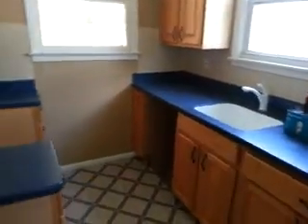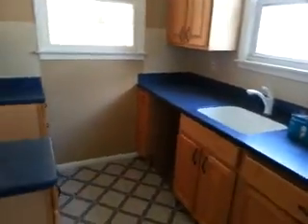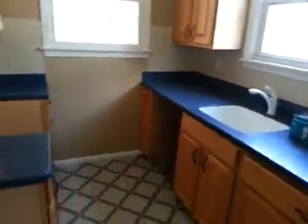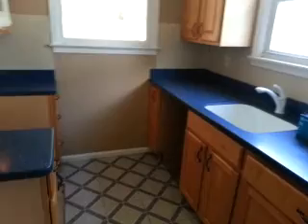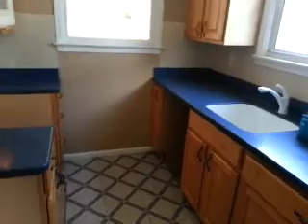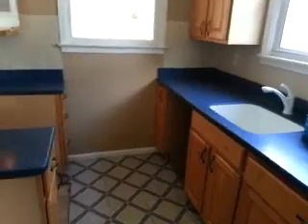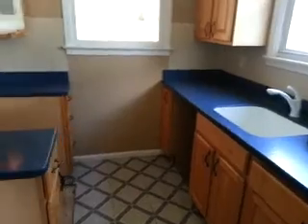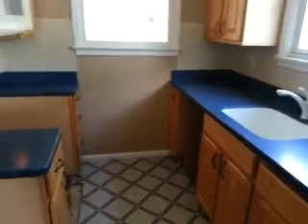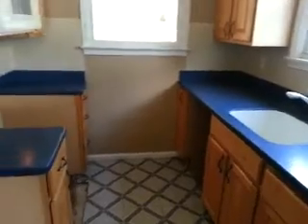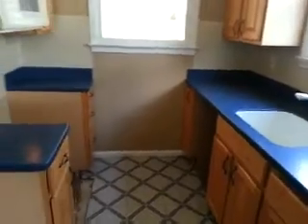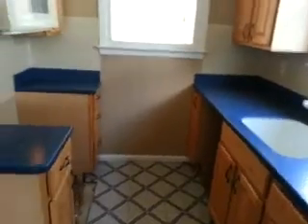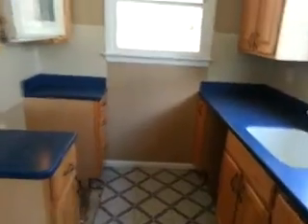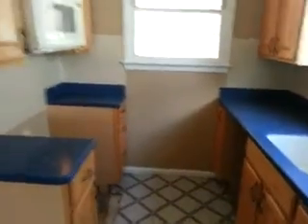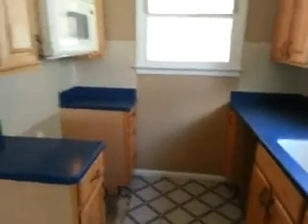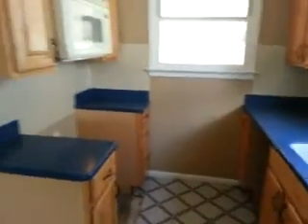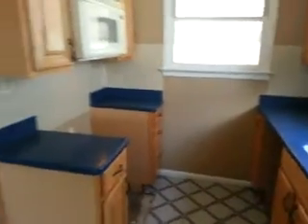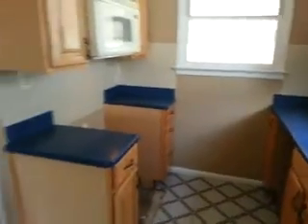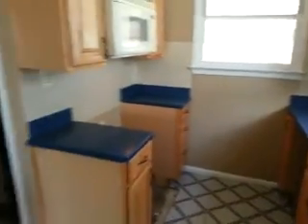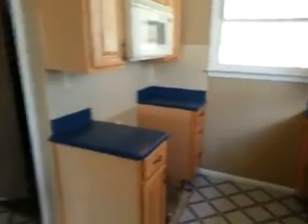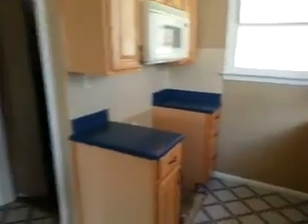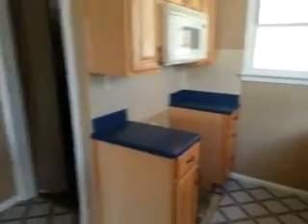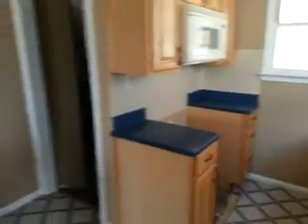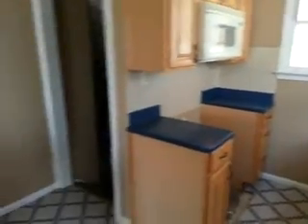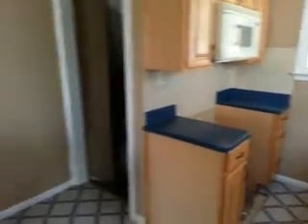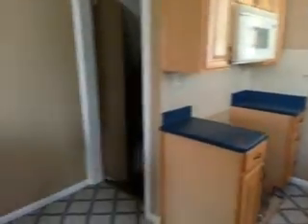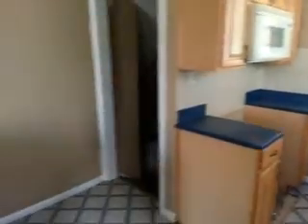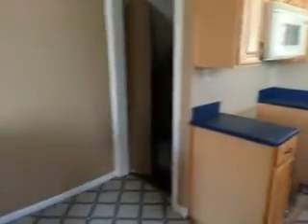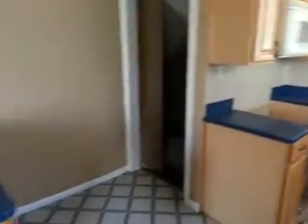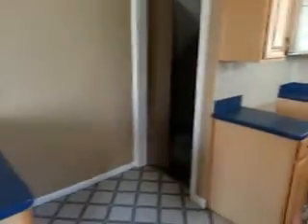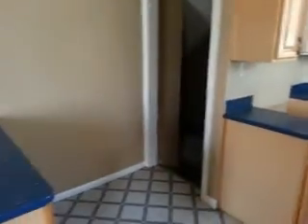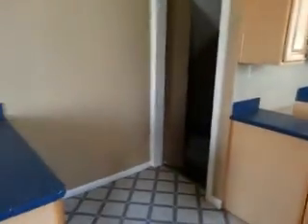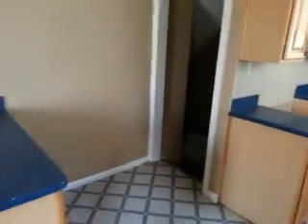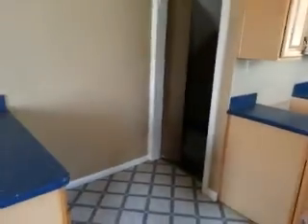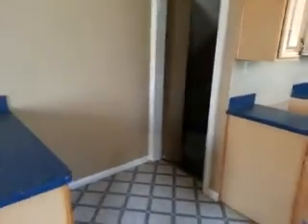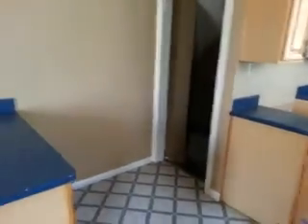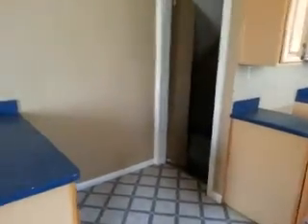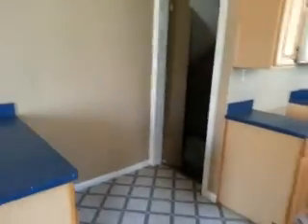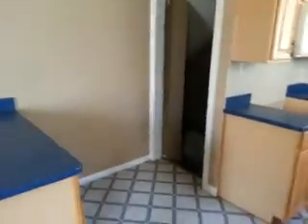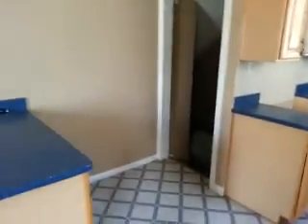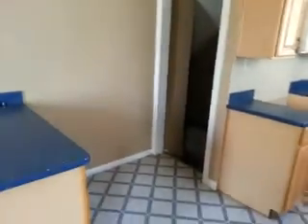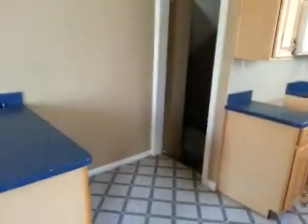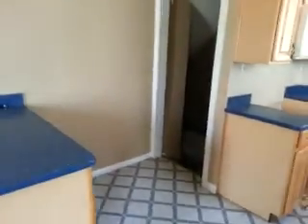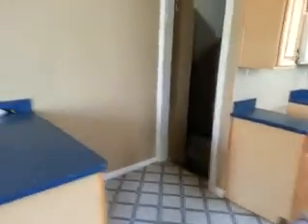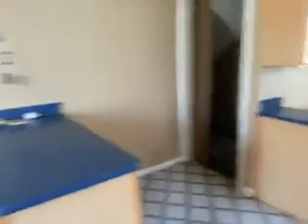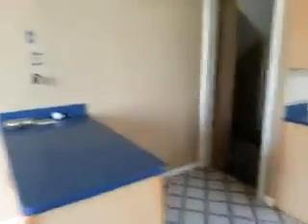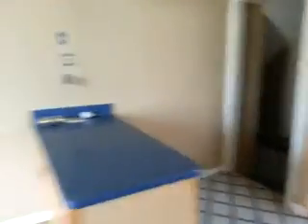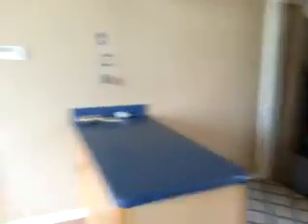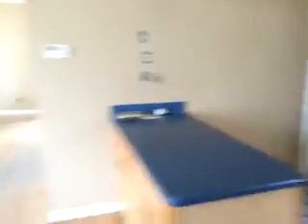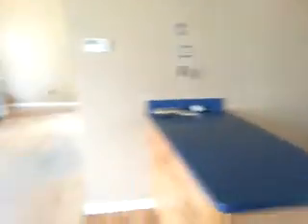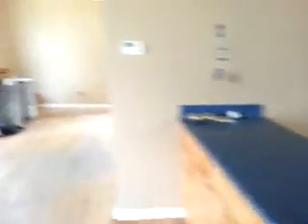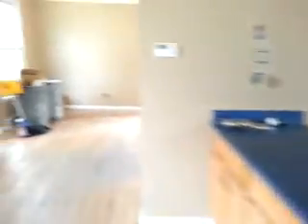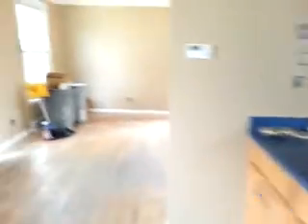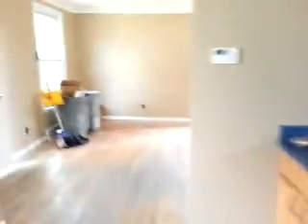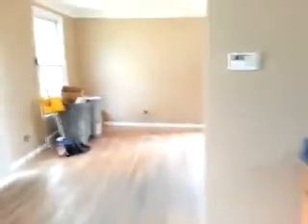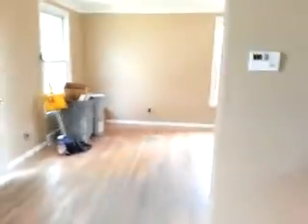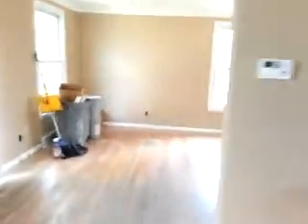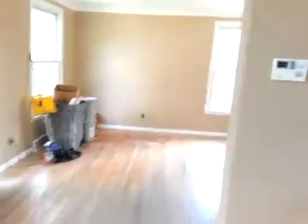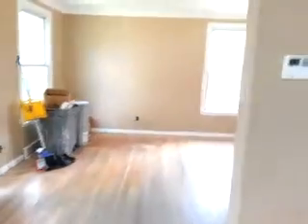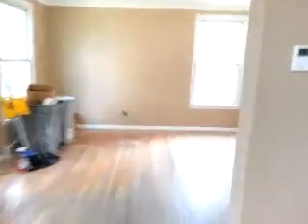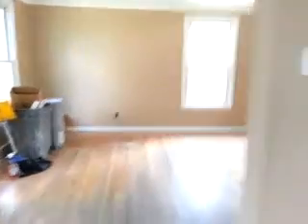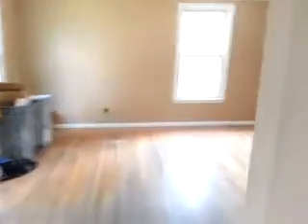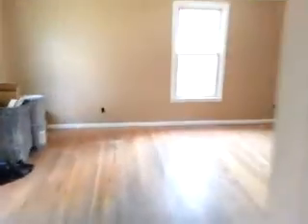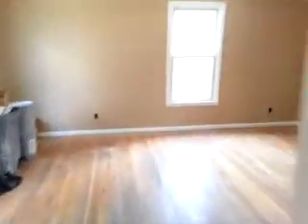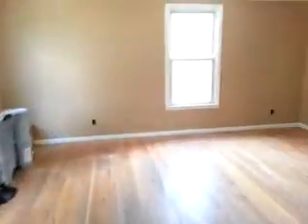This is our kitchen. We'll go upstairs and look at the bathroom.